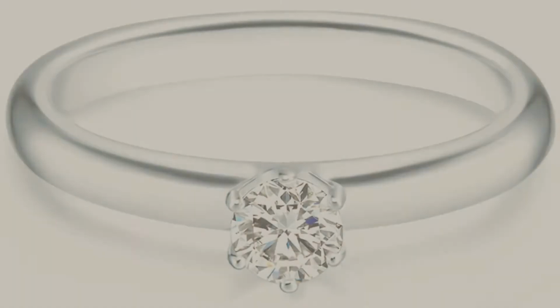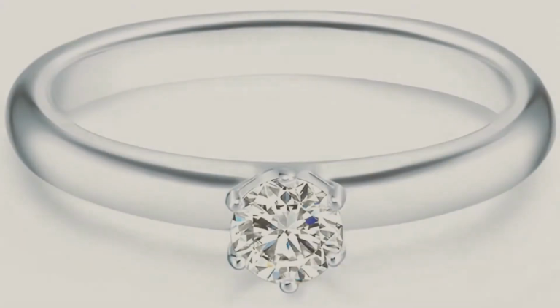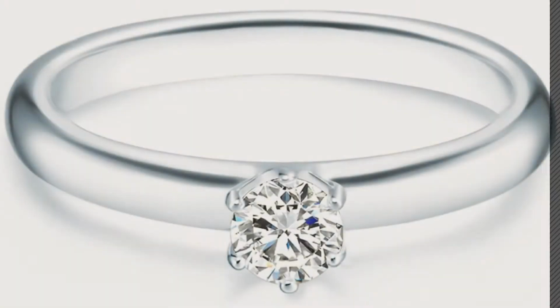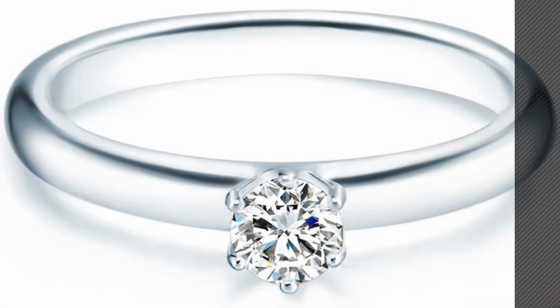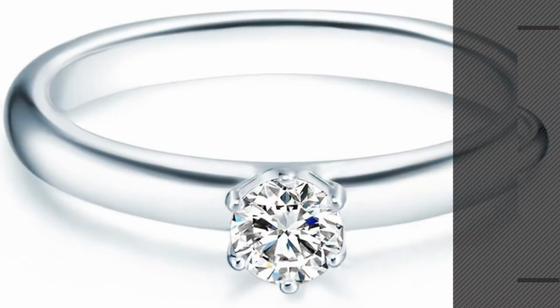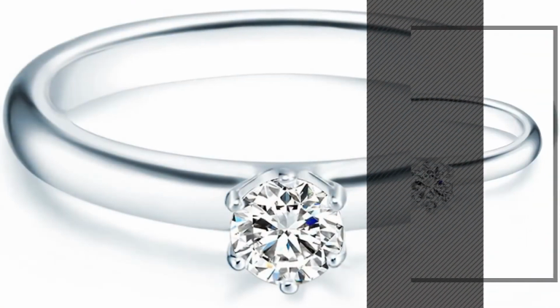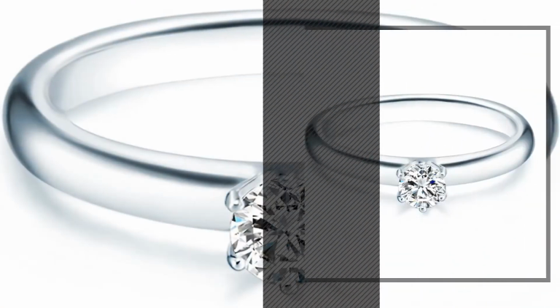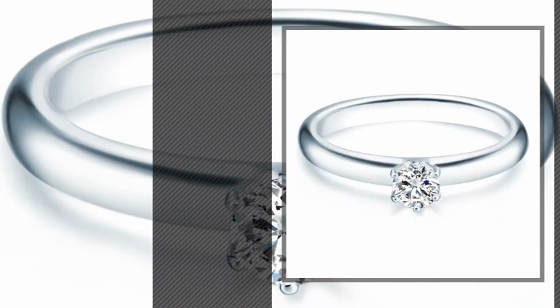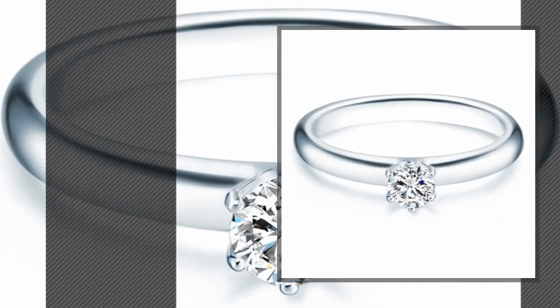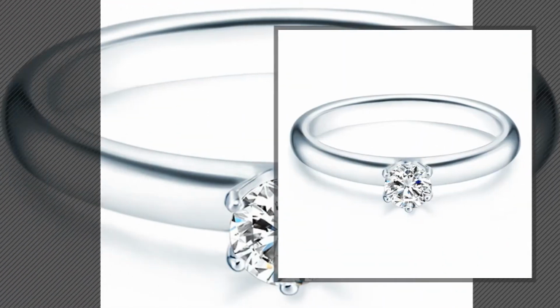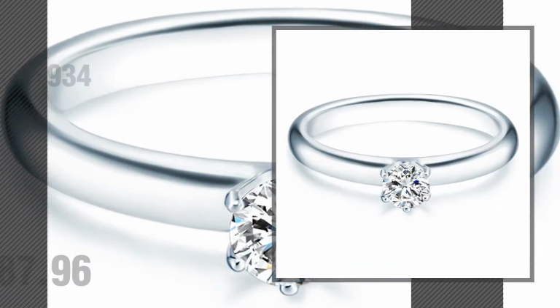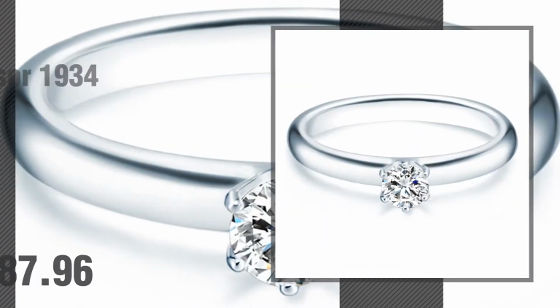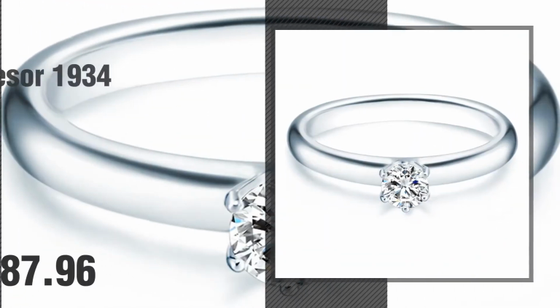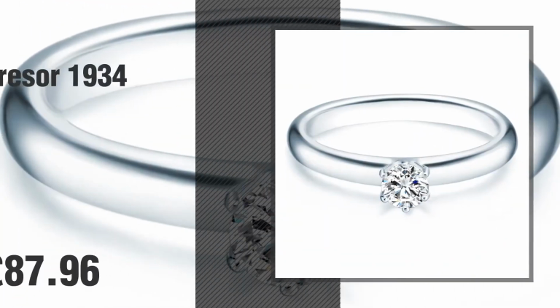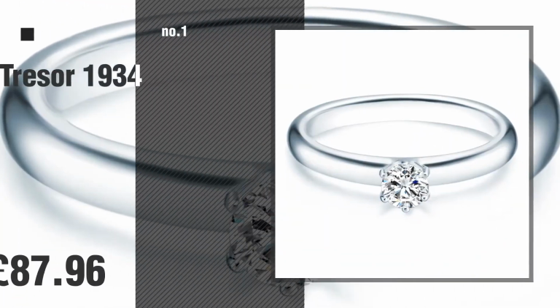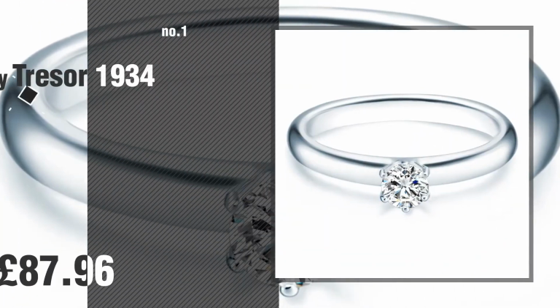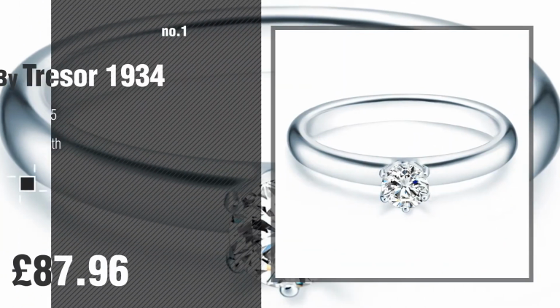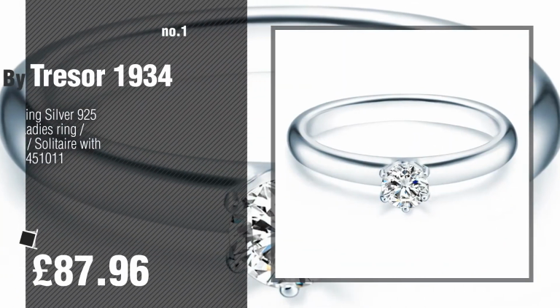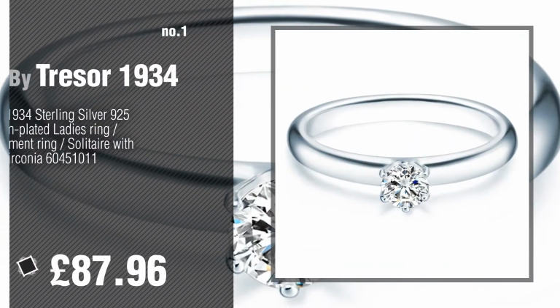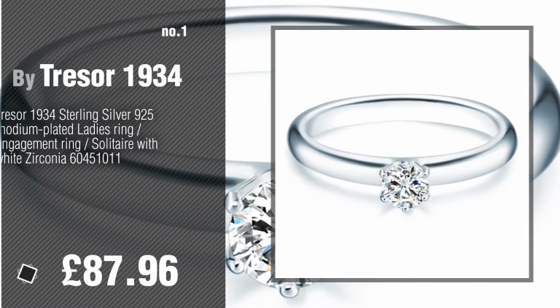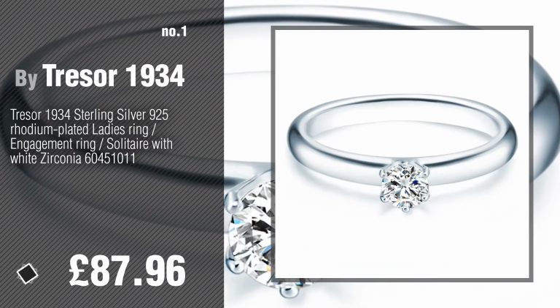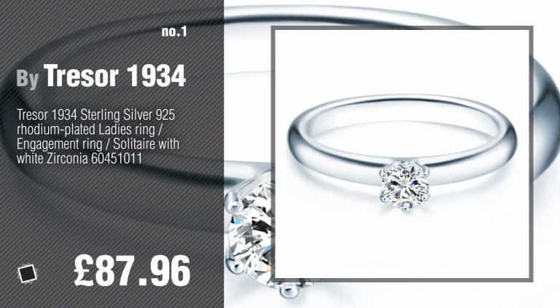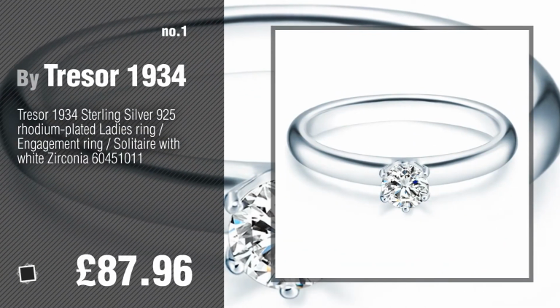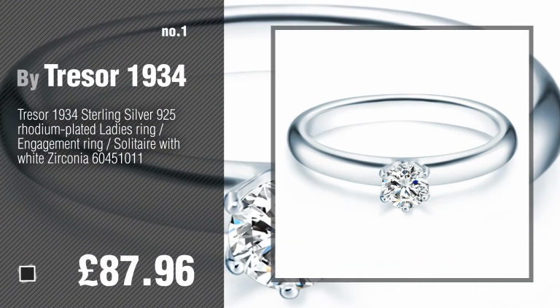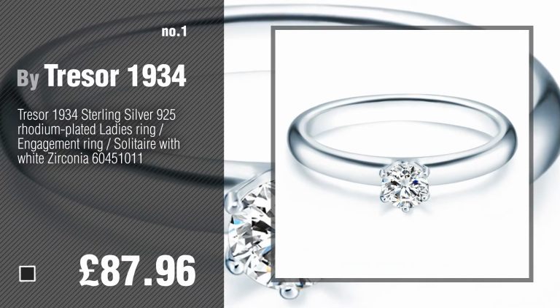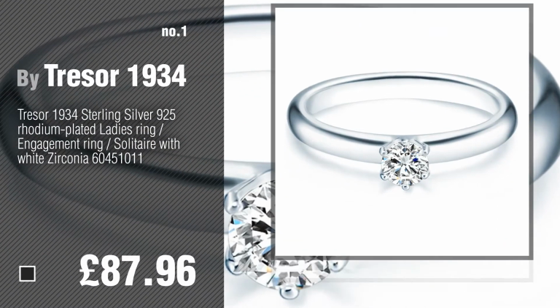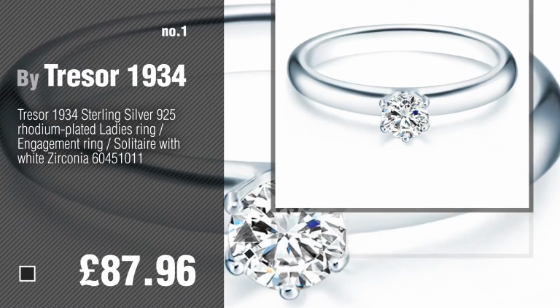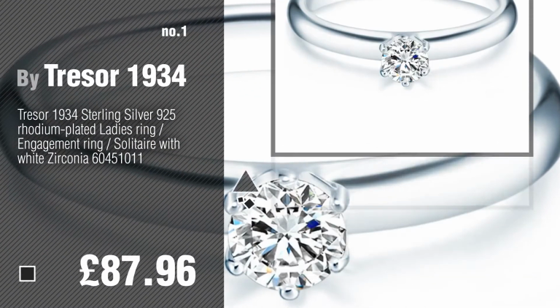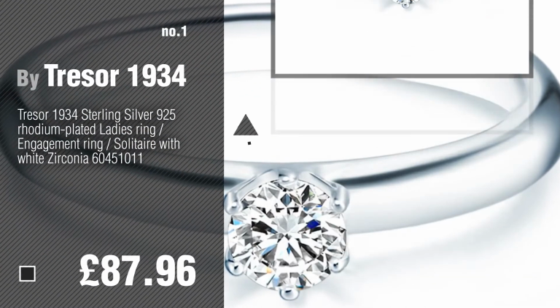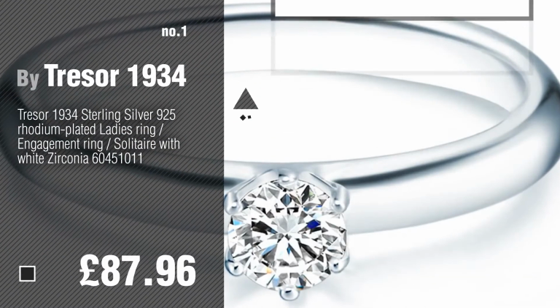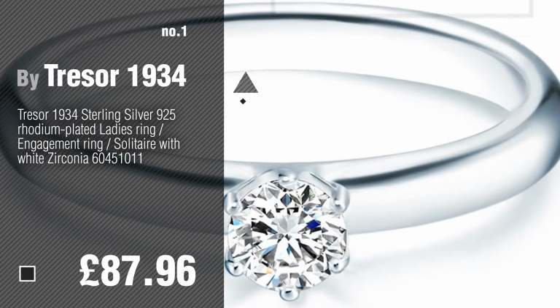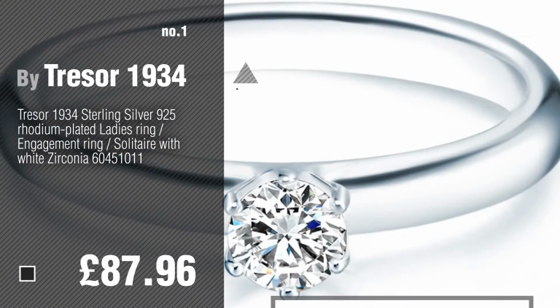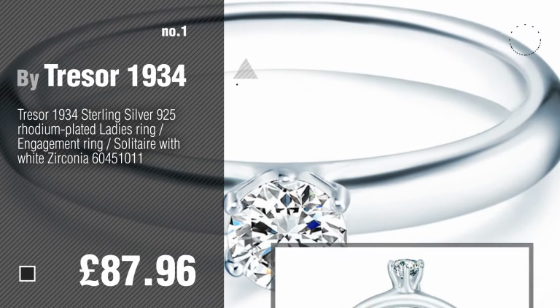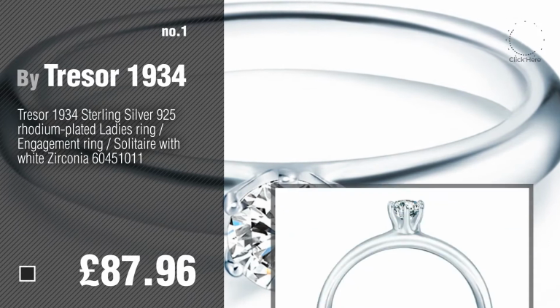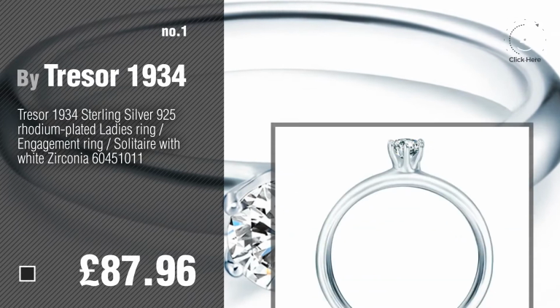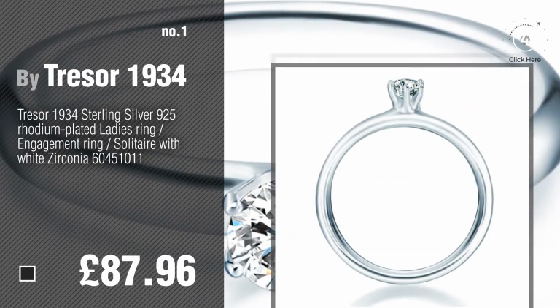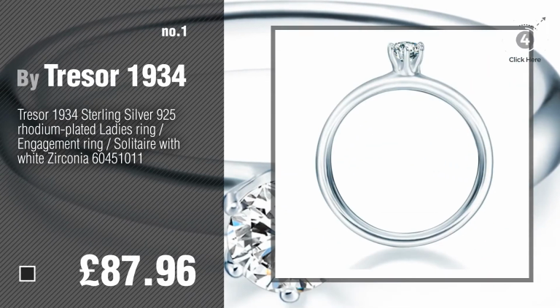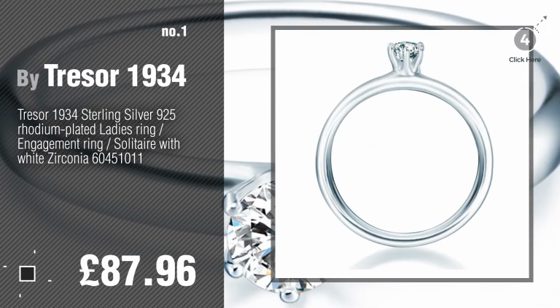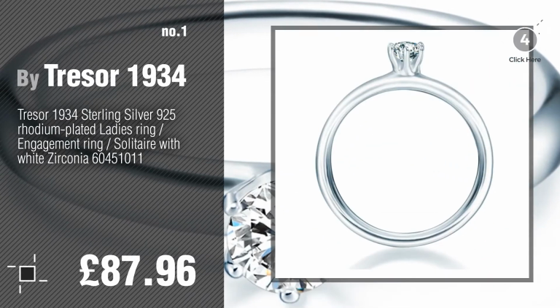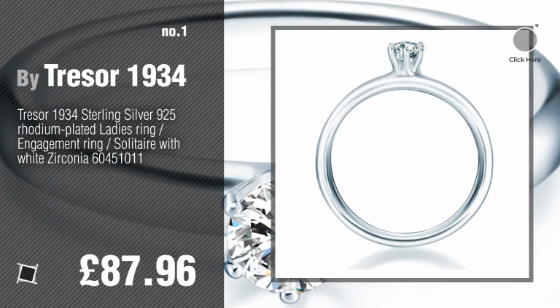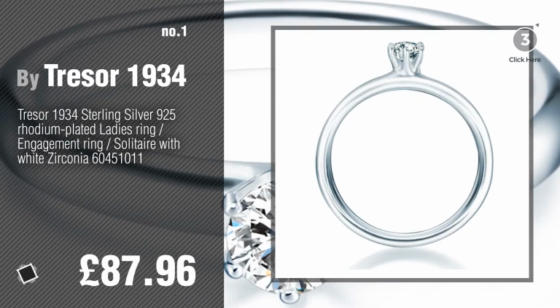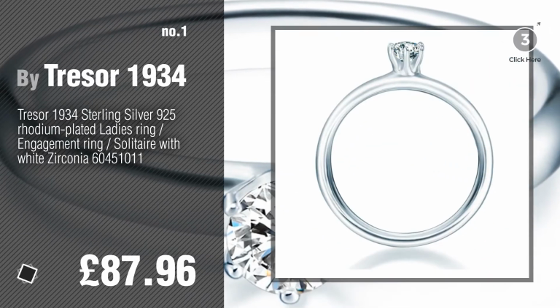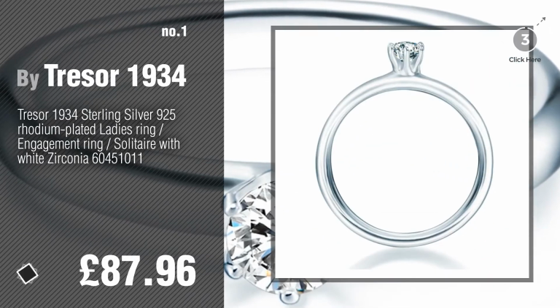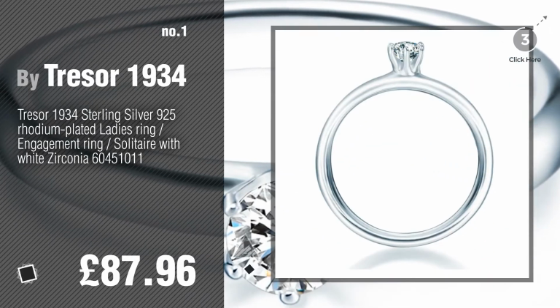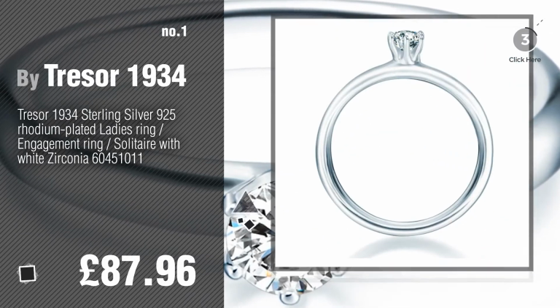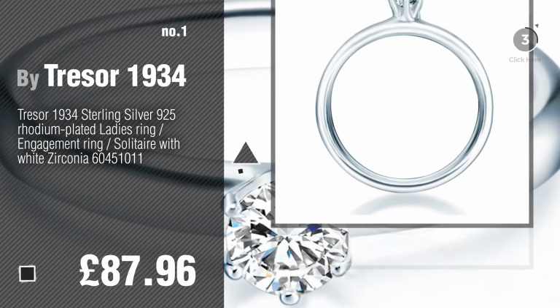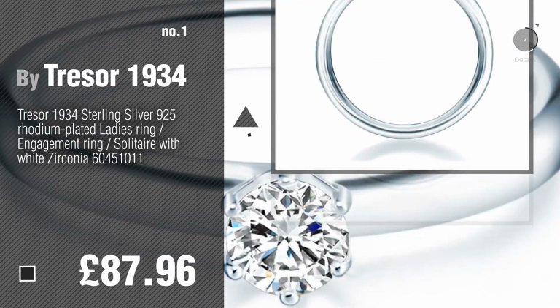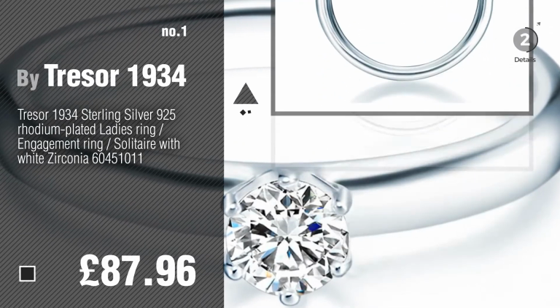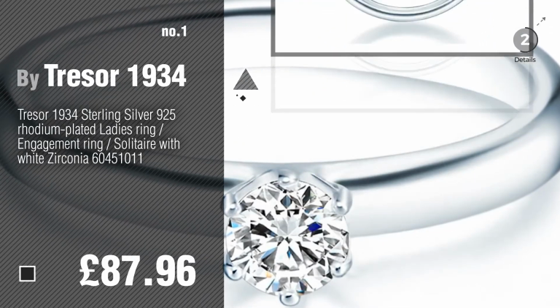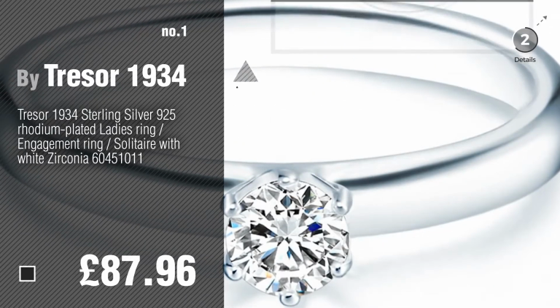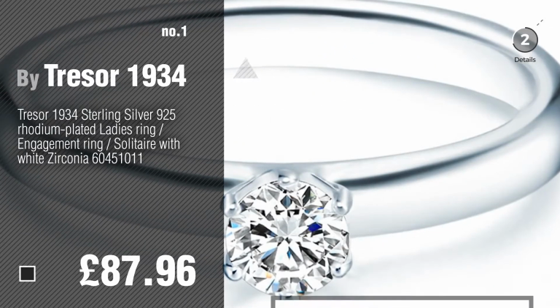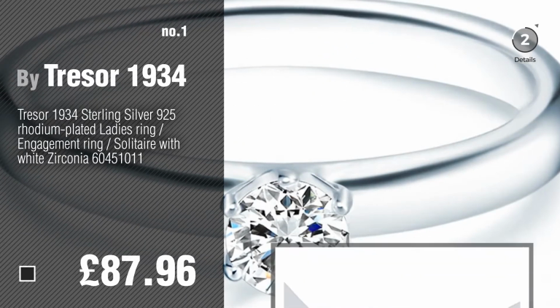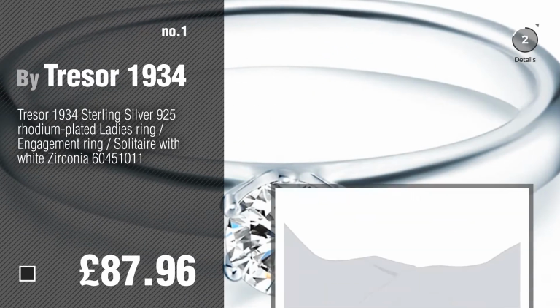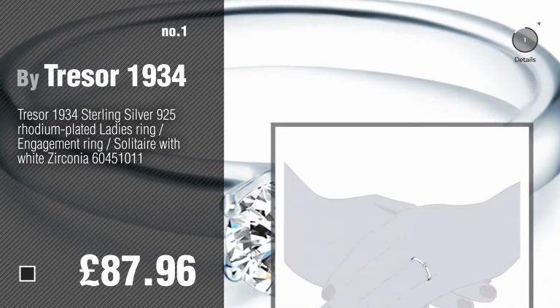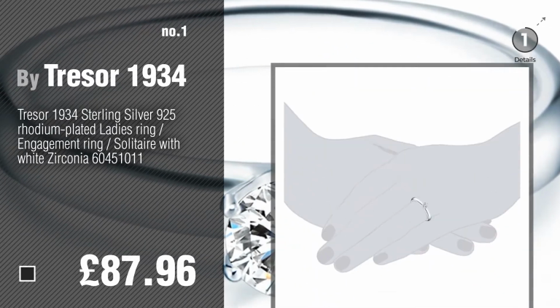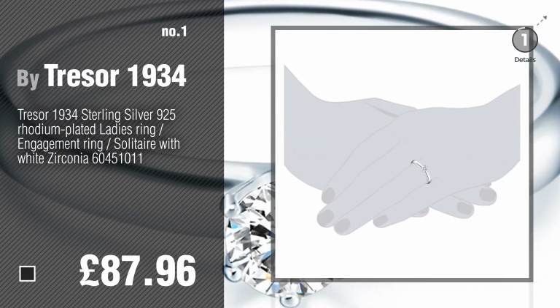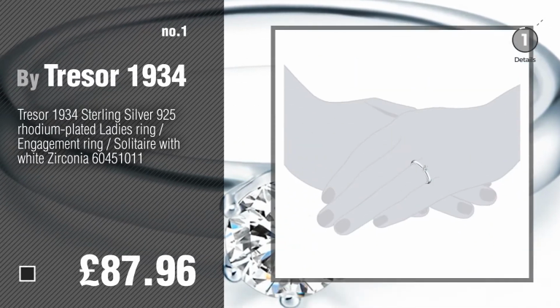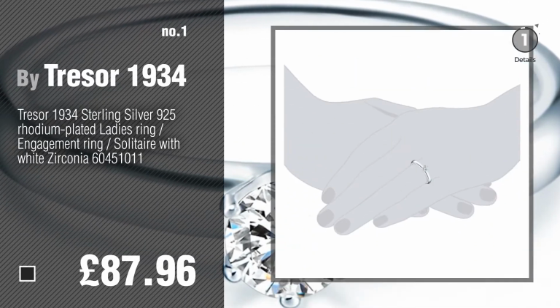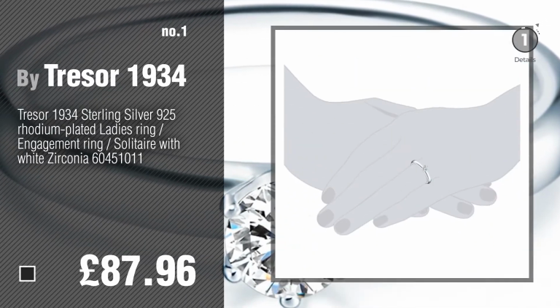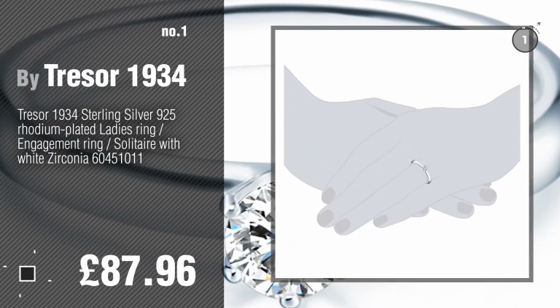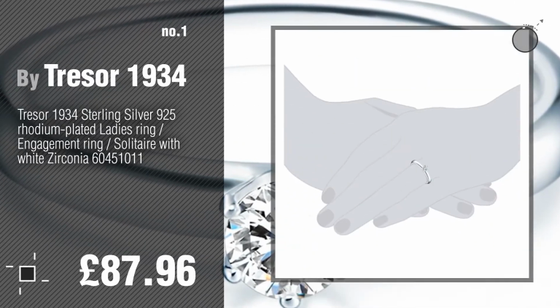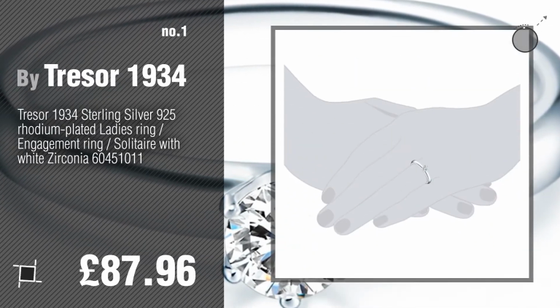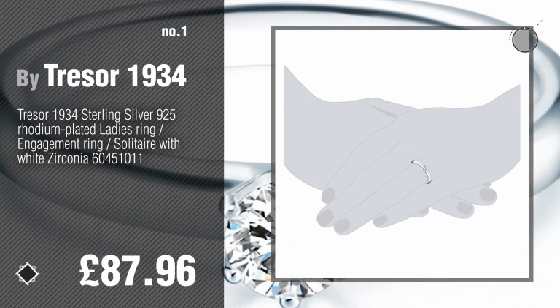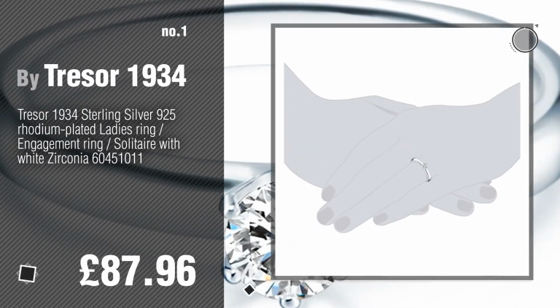Number 1. Most popular, by Tresor 1934. Watch this video and get inspired.